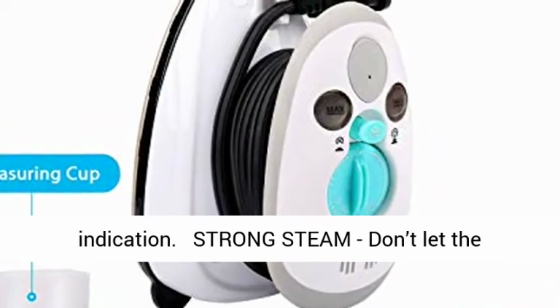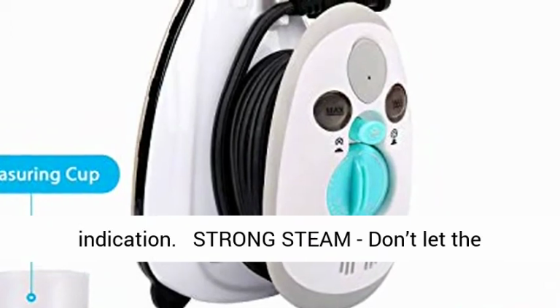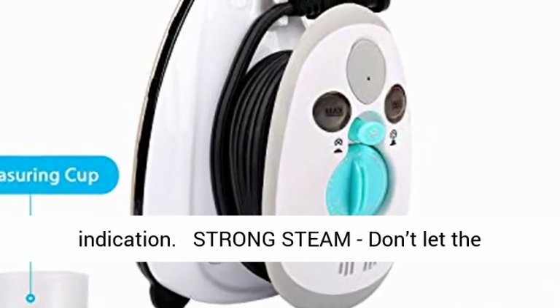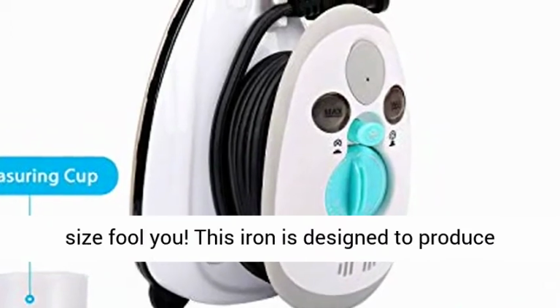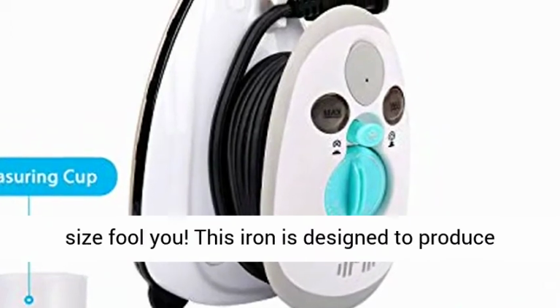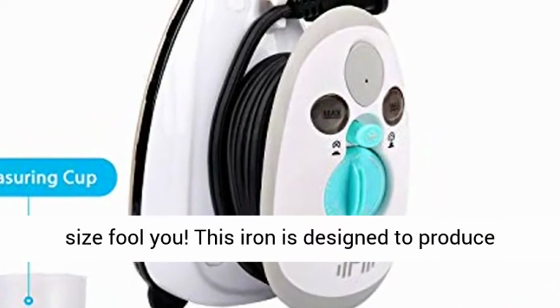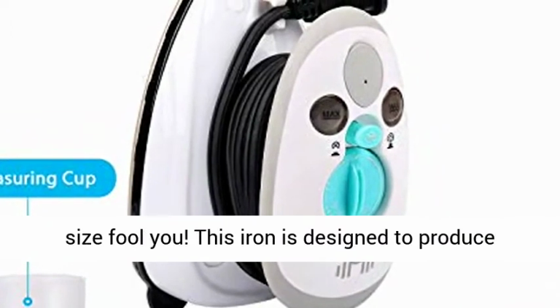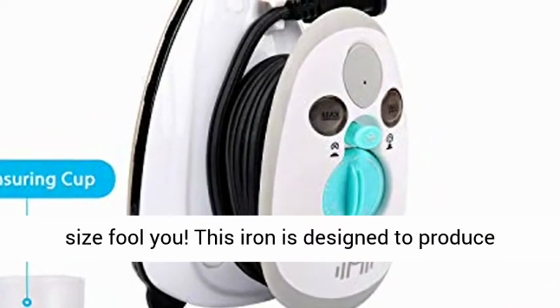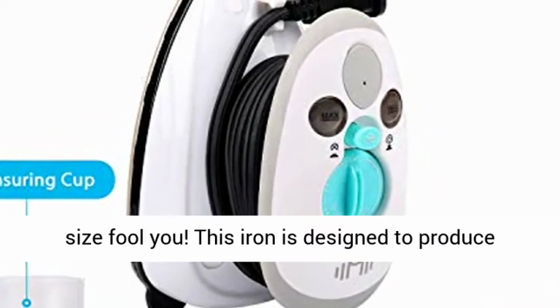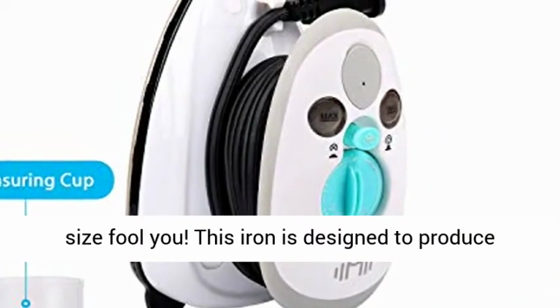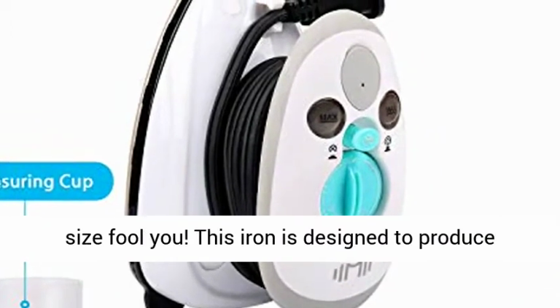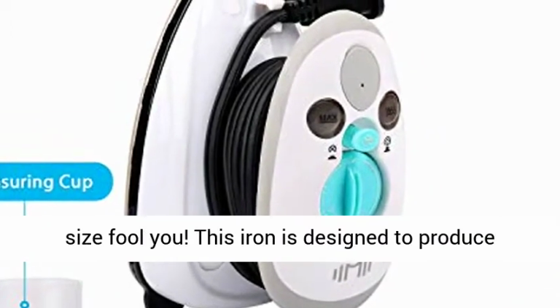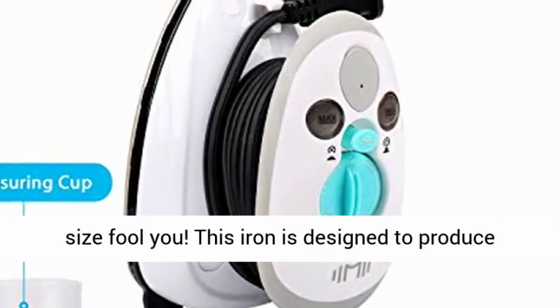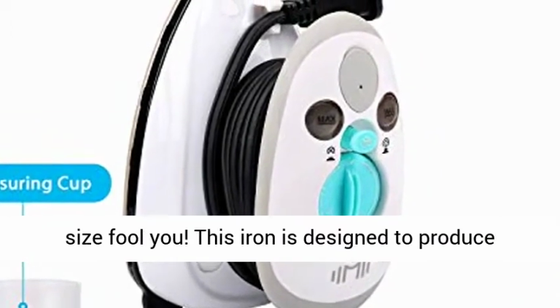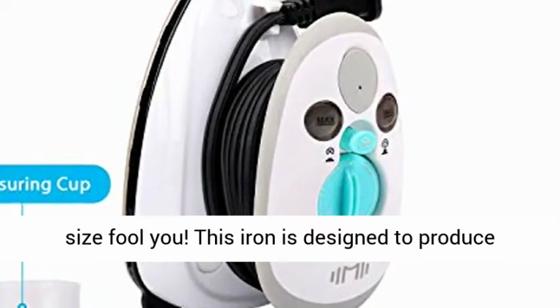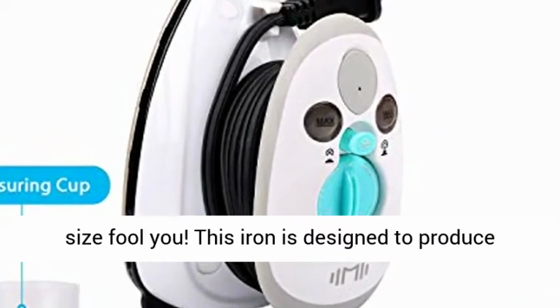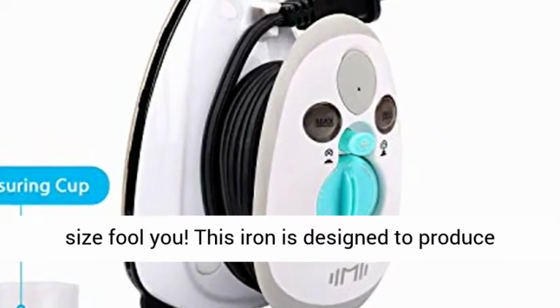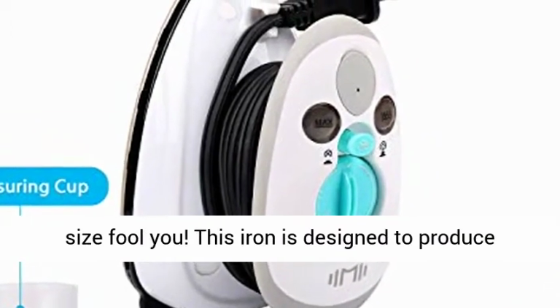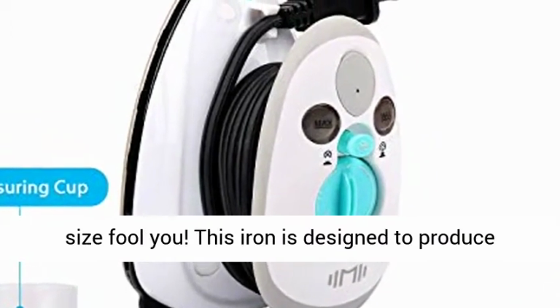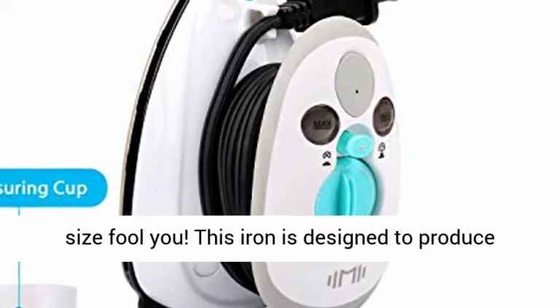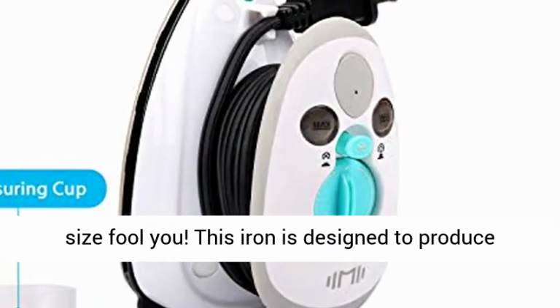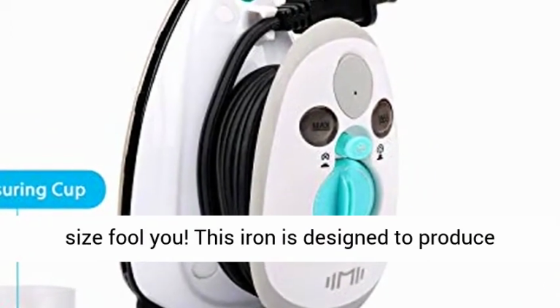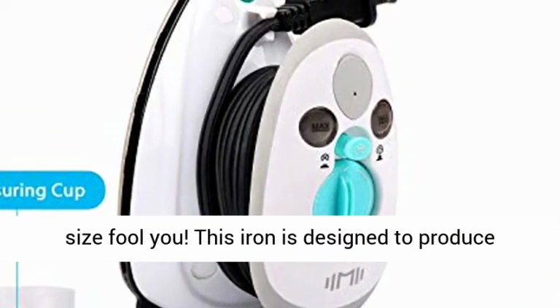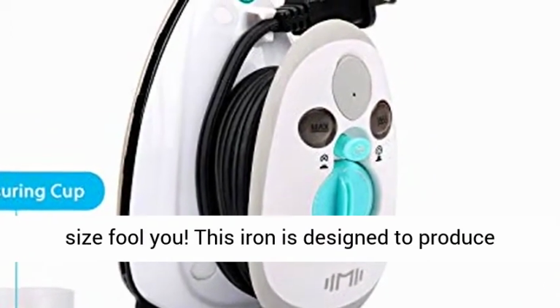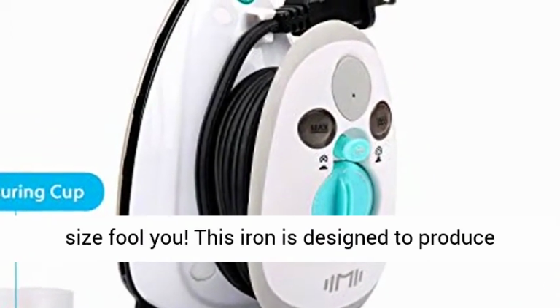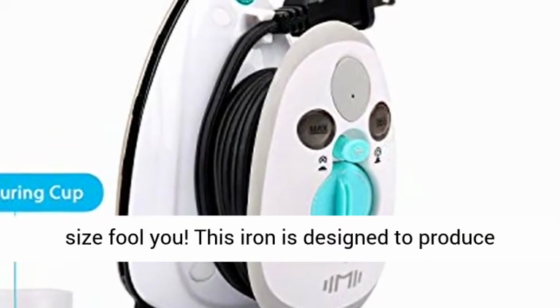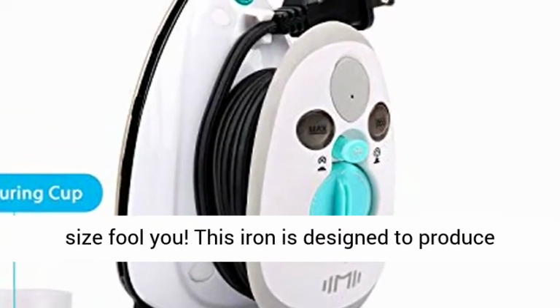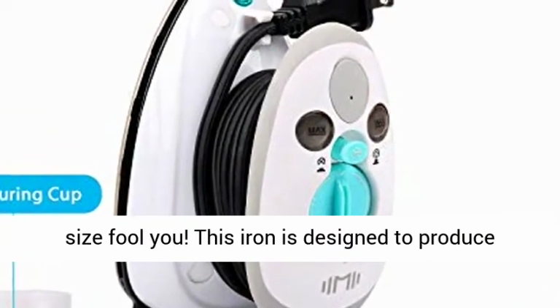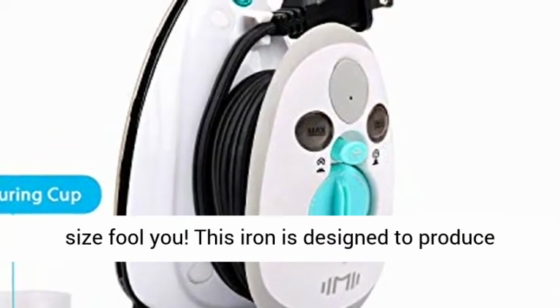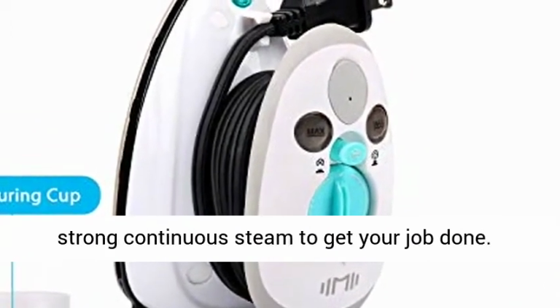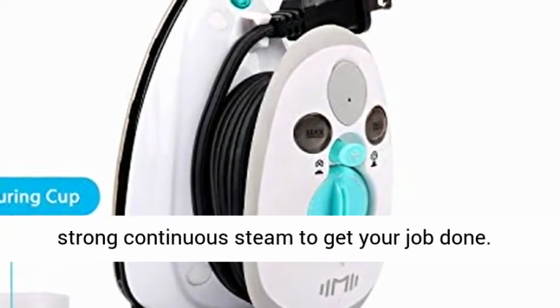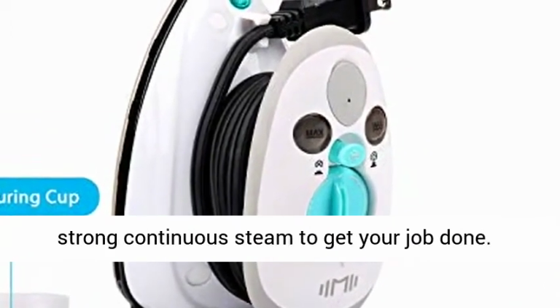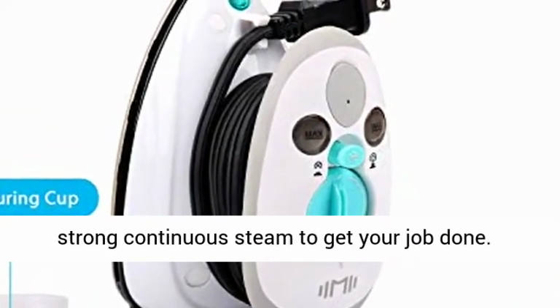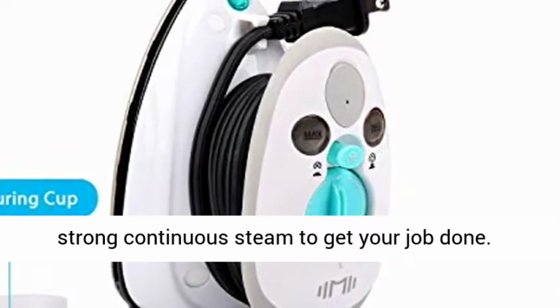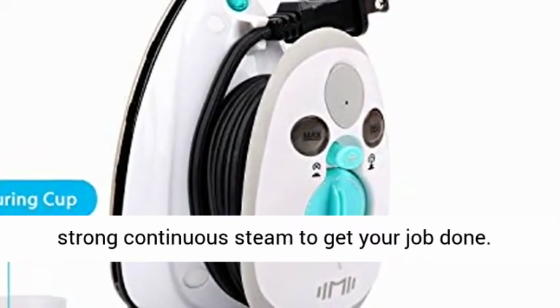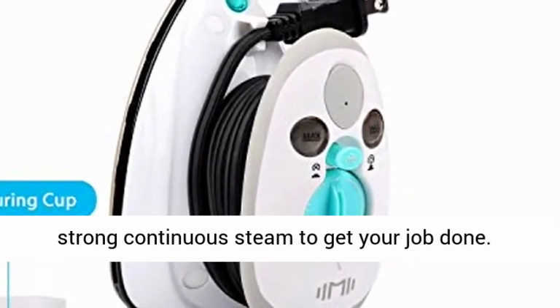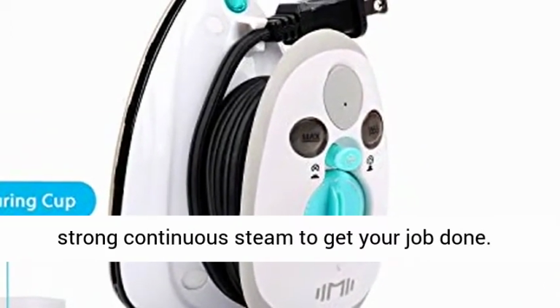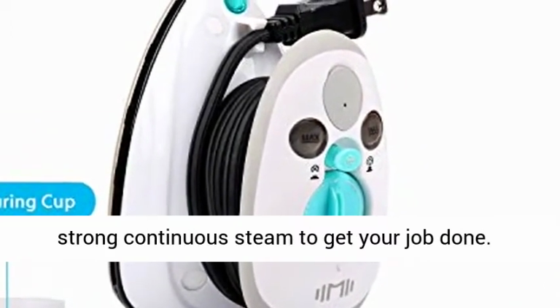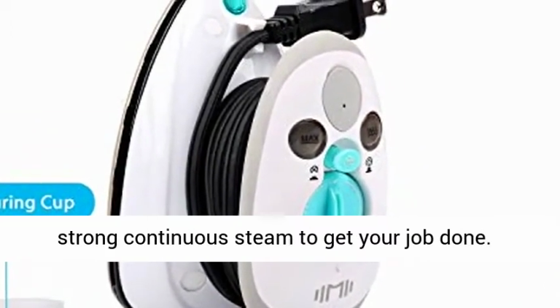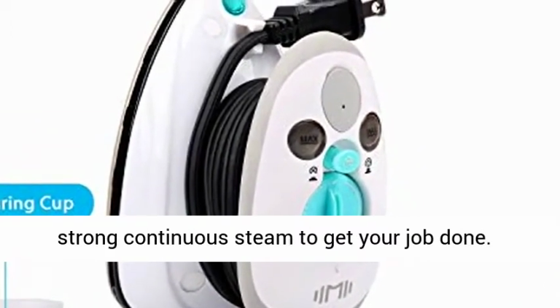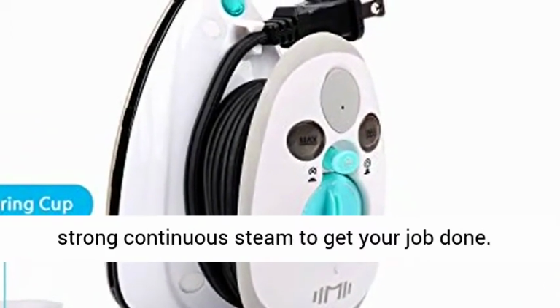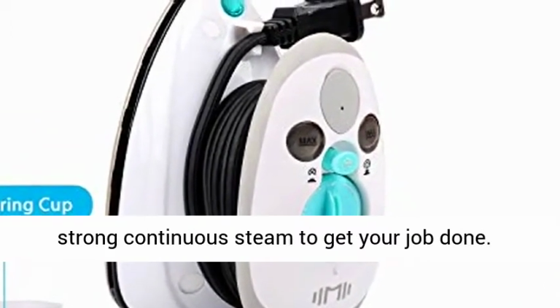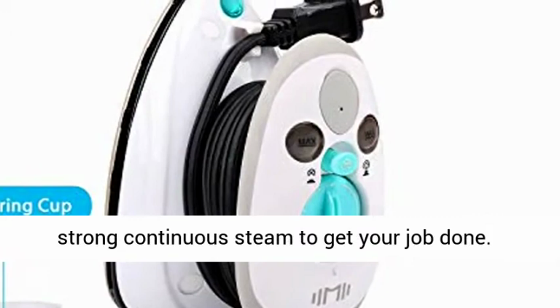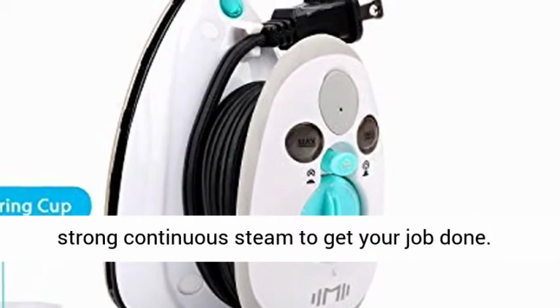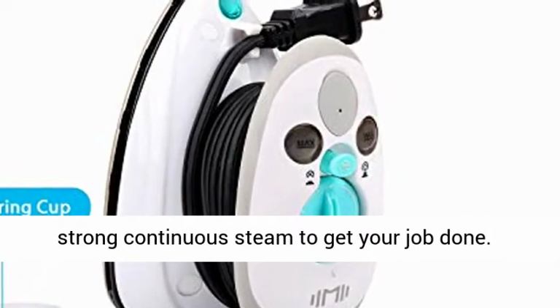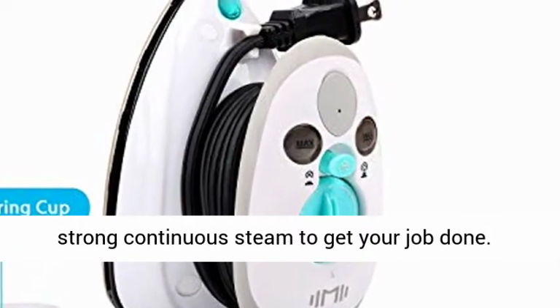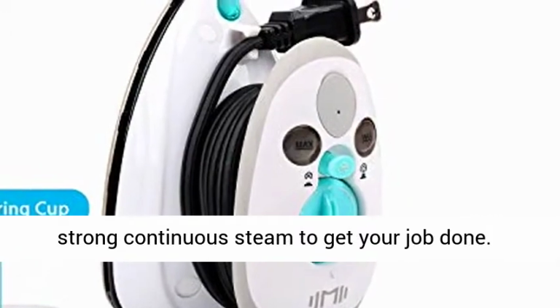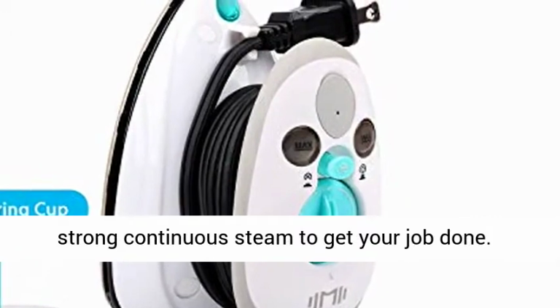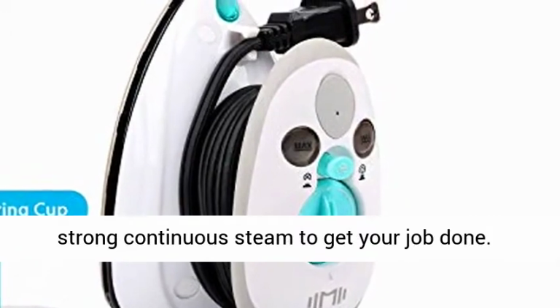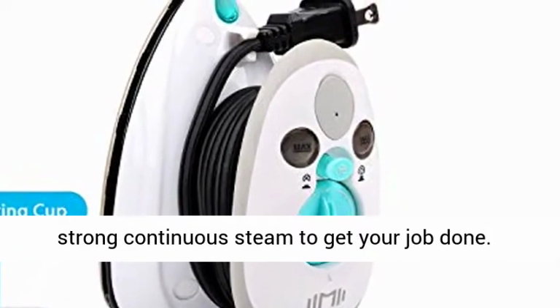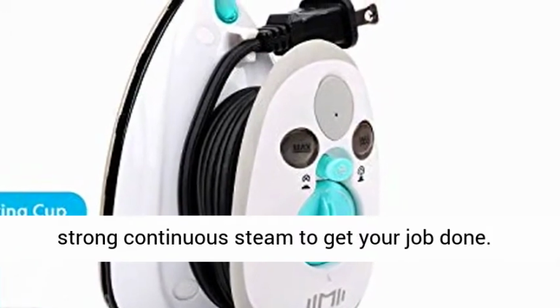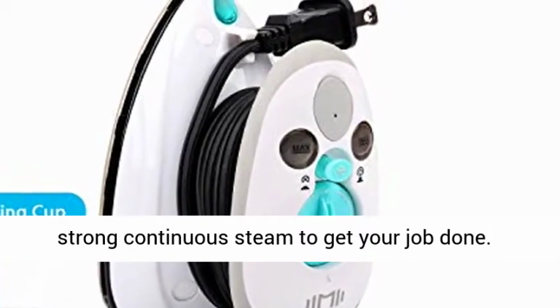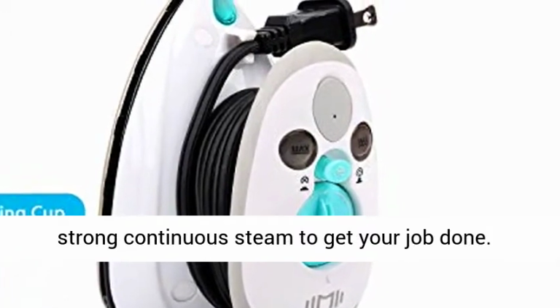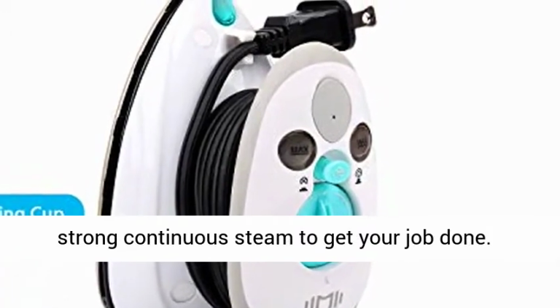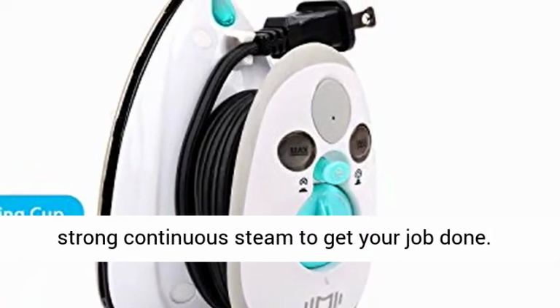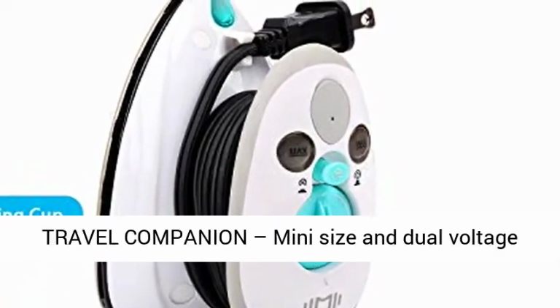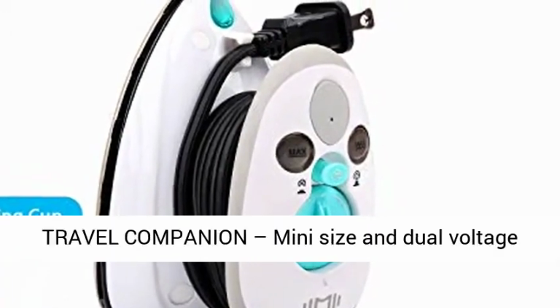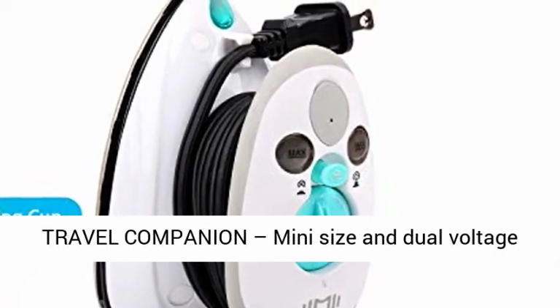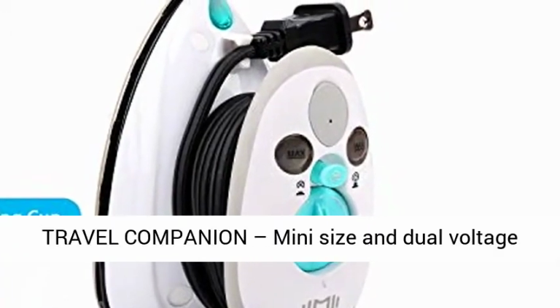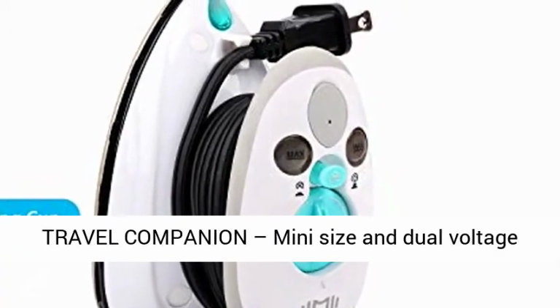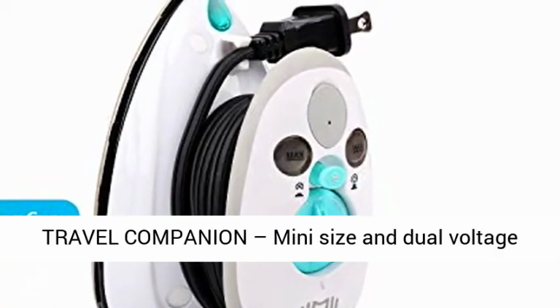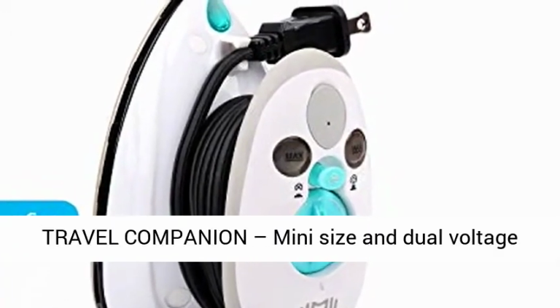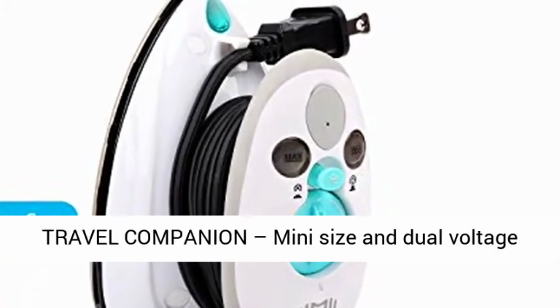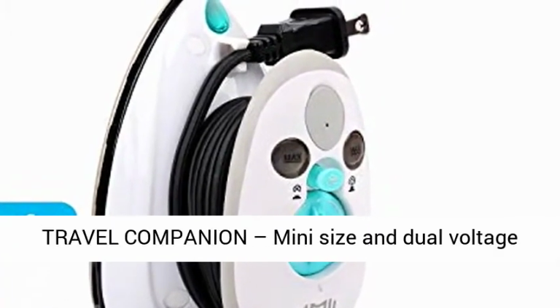Strong steam — don't let the size fool you. This iron is designed to produce strong continuous steam to get your job done.